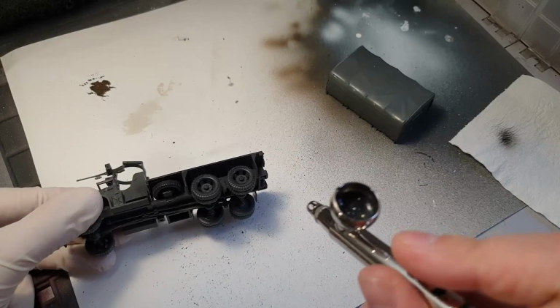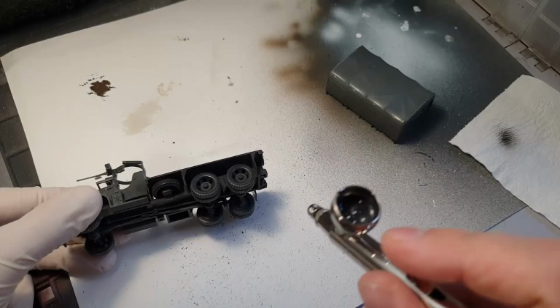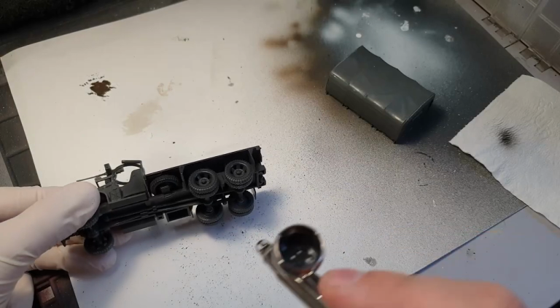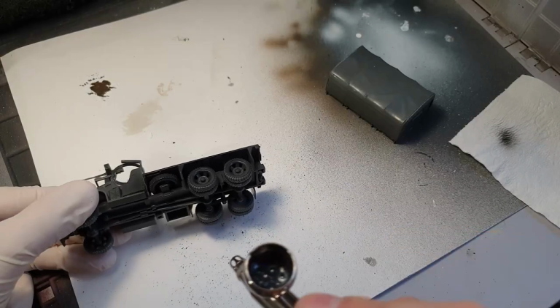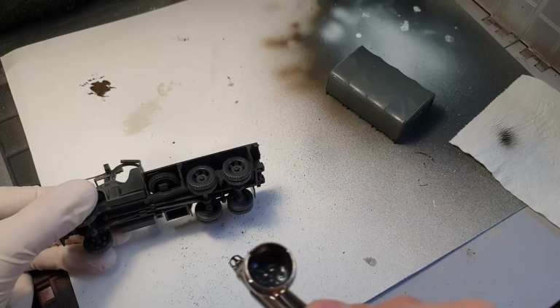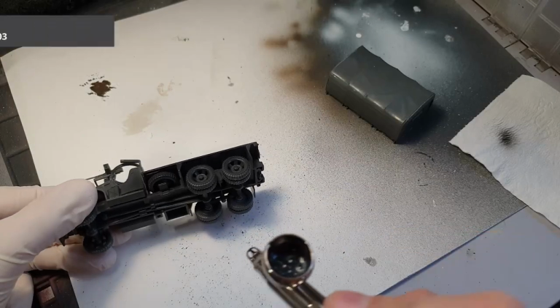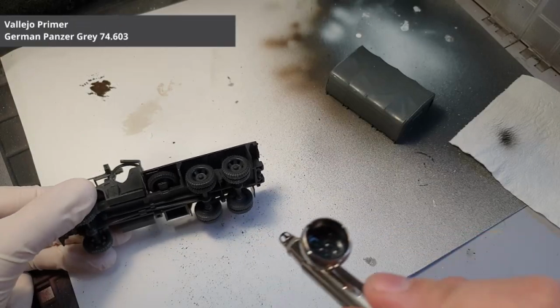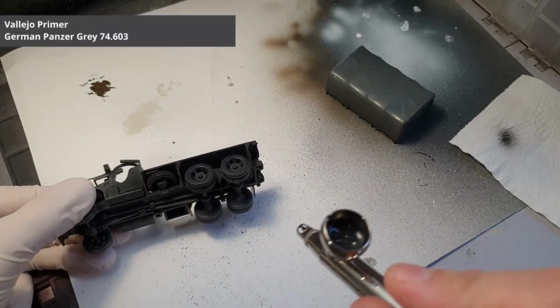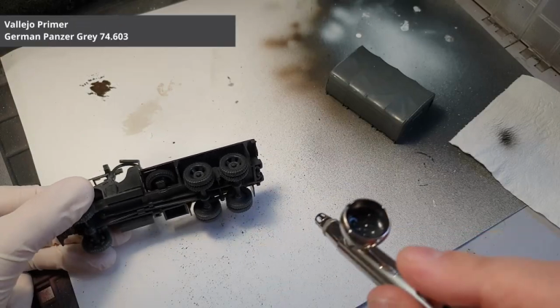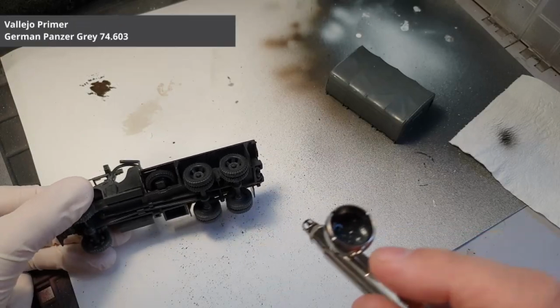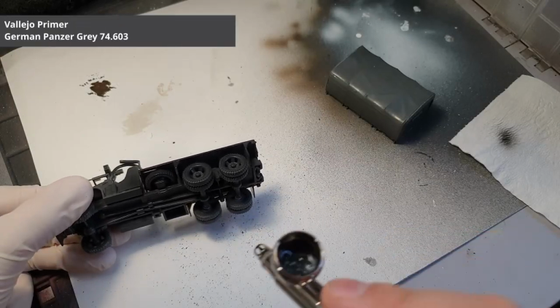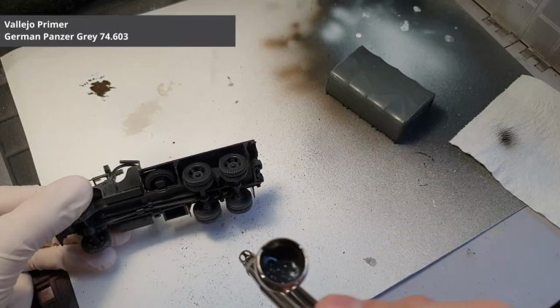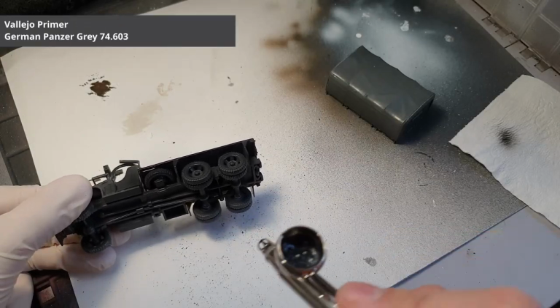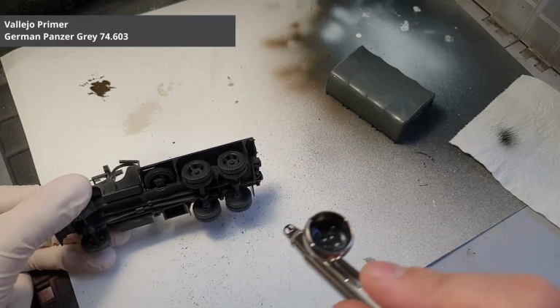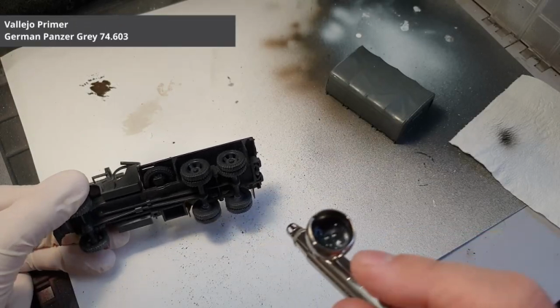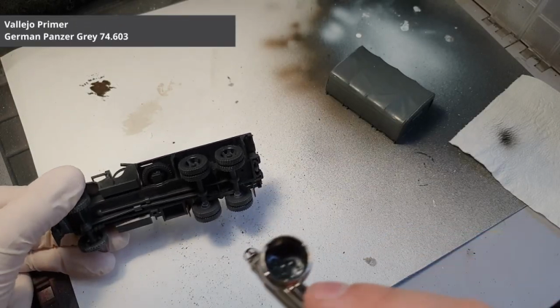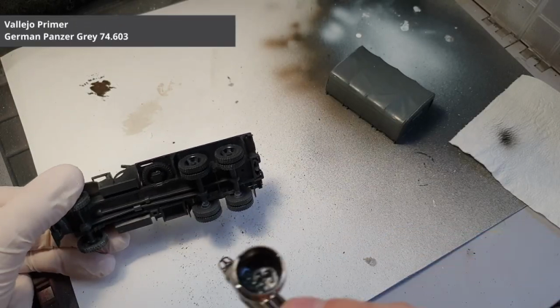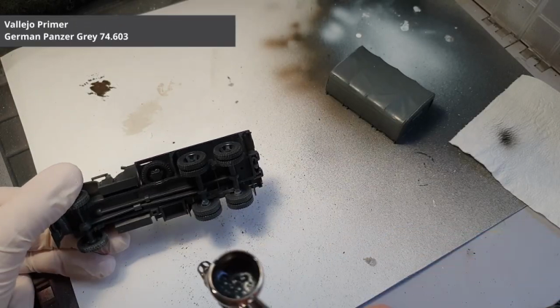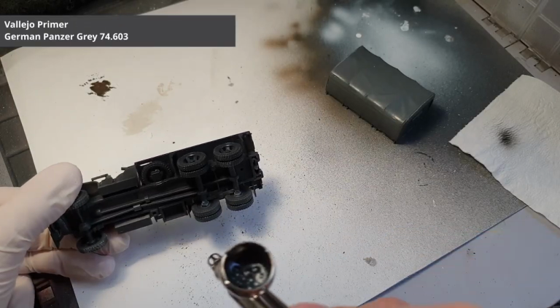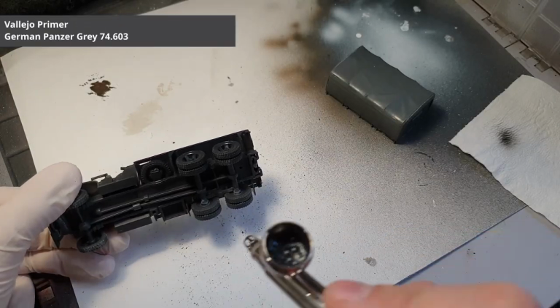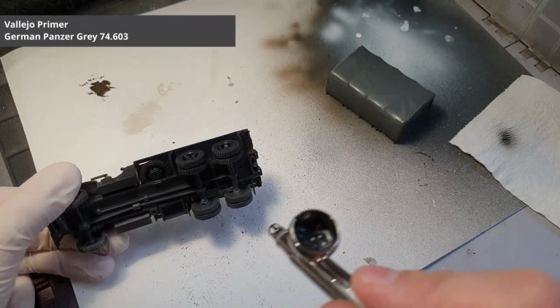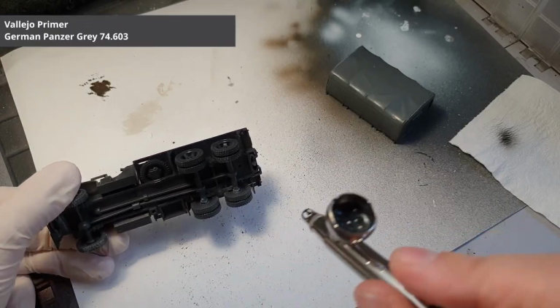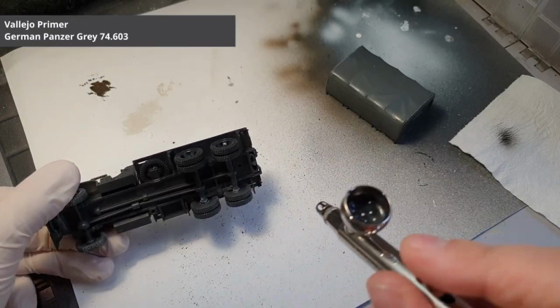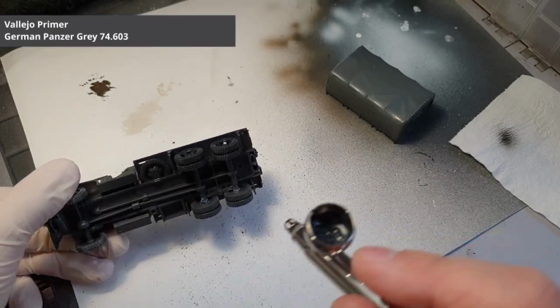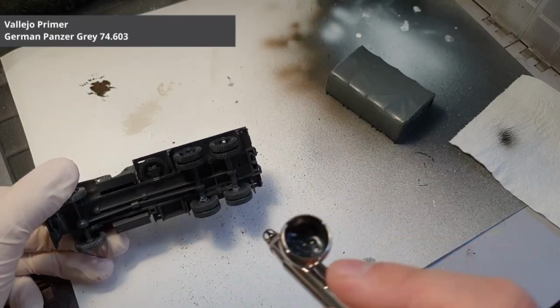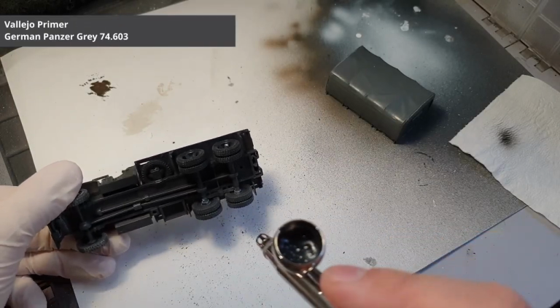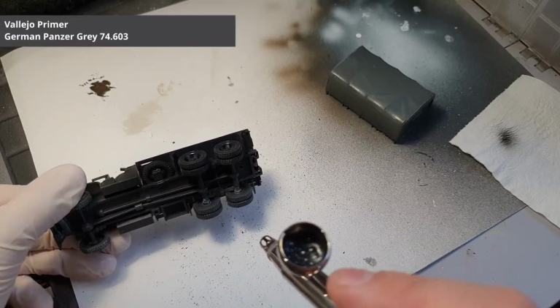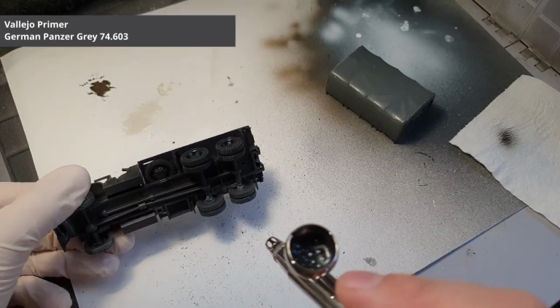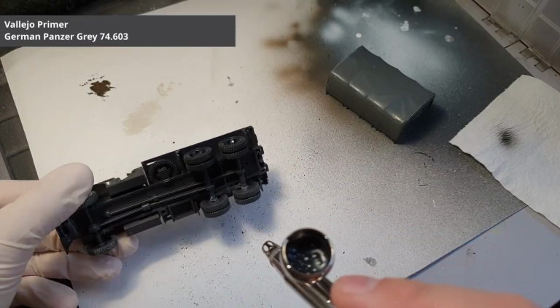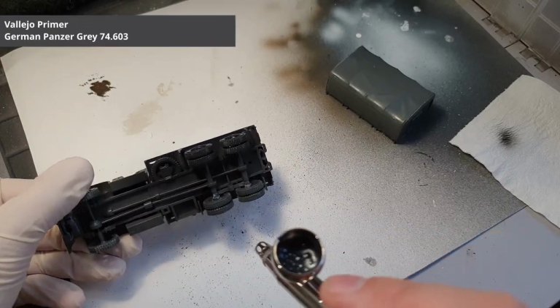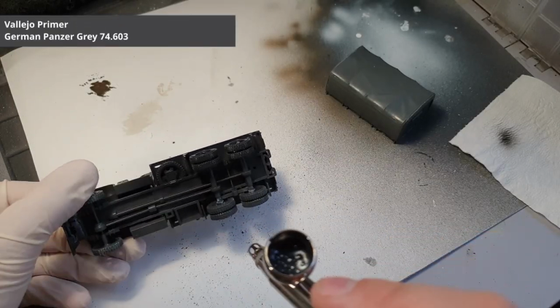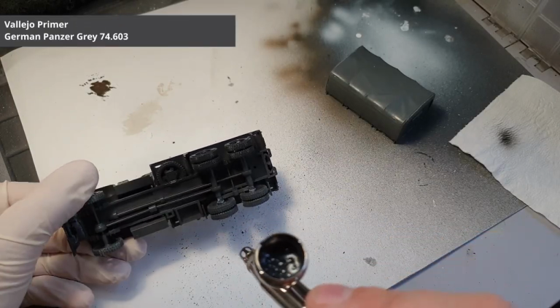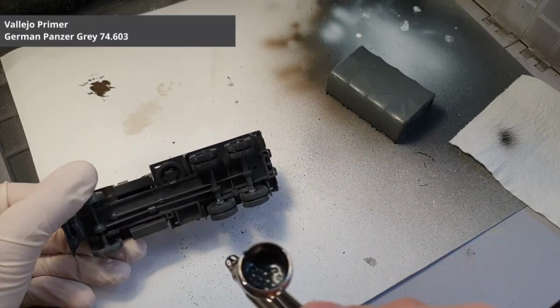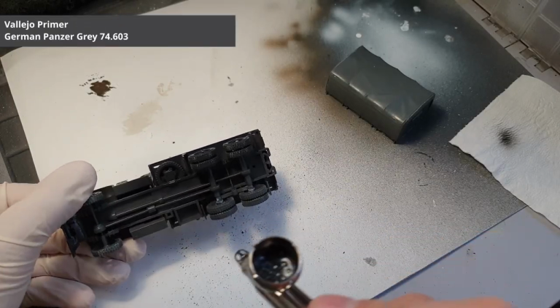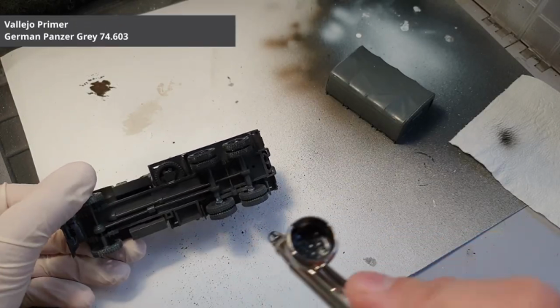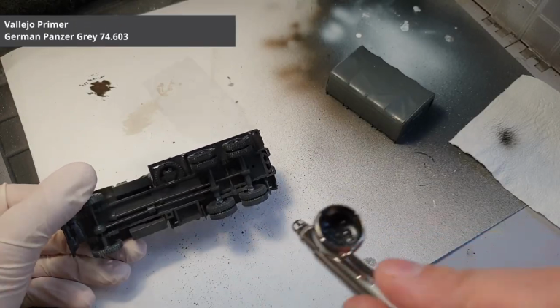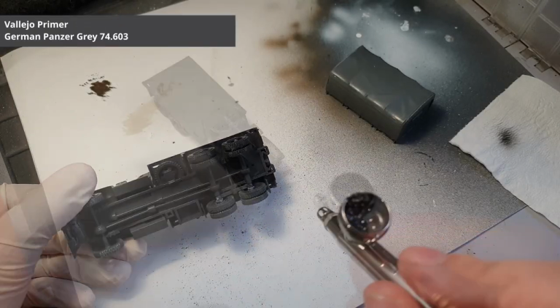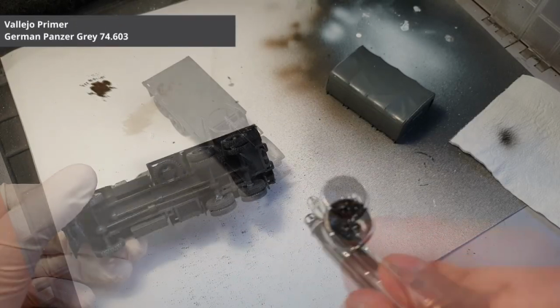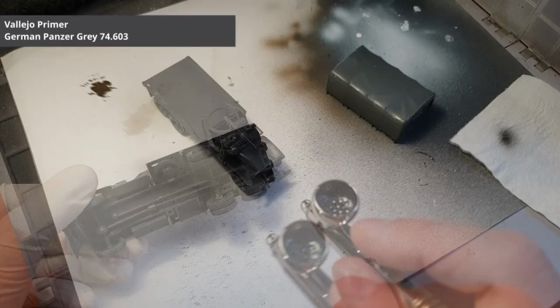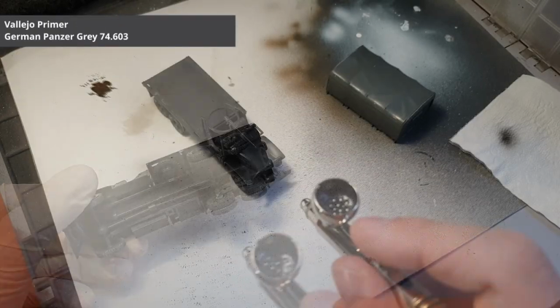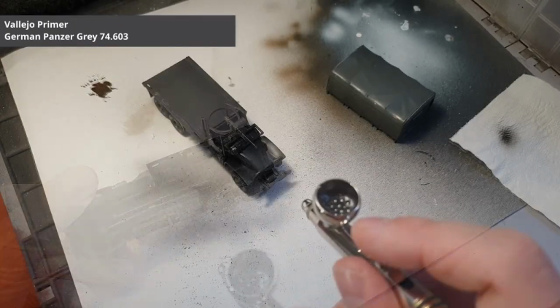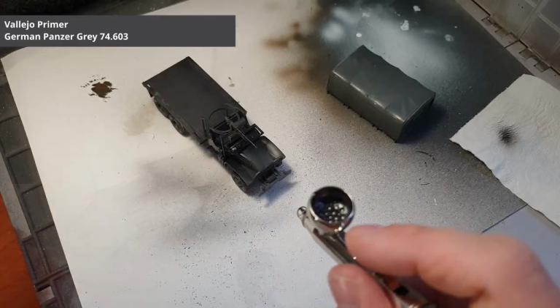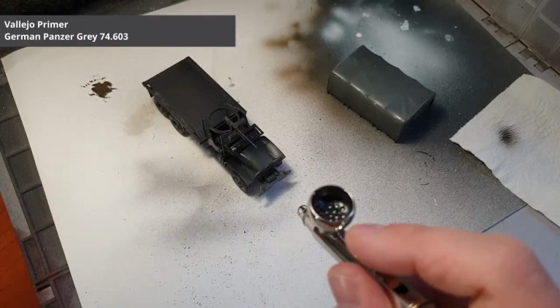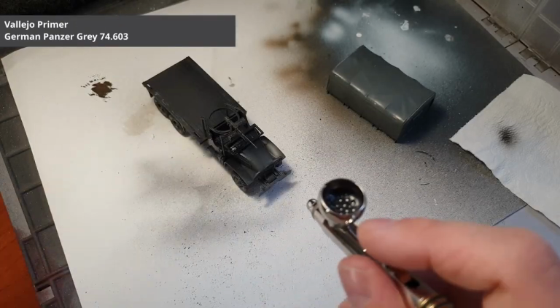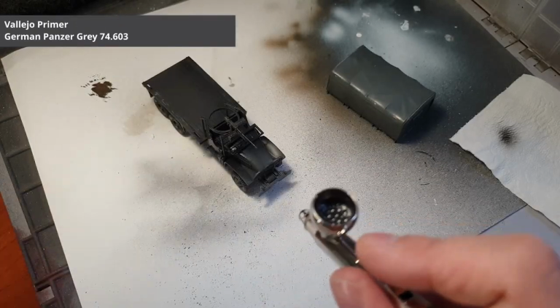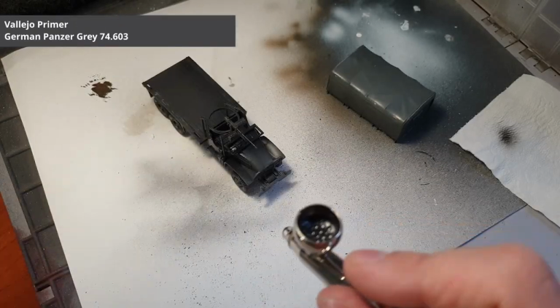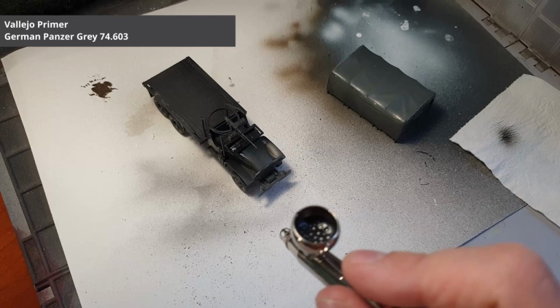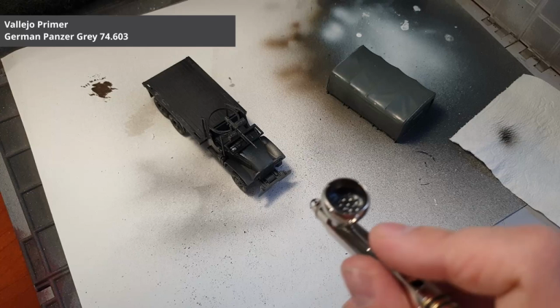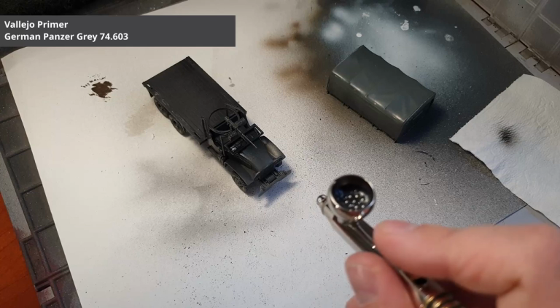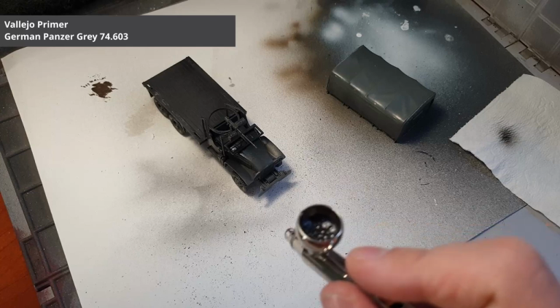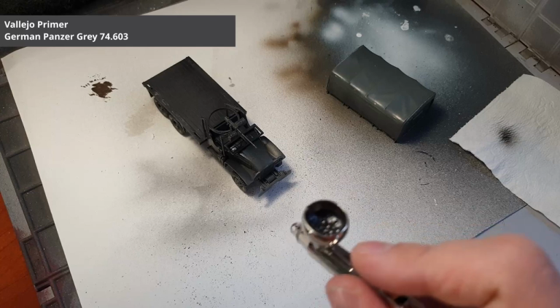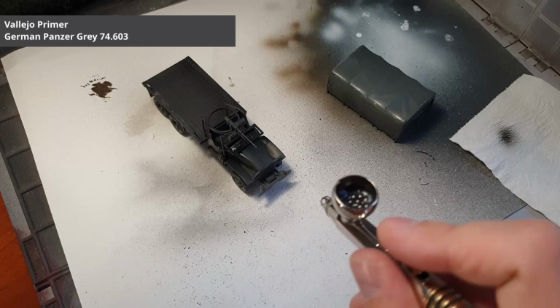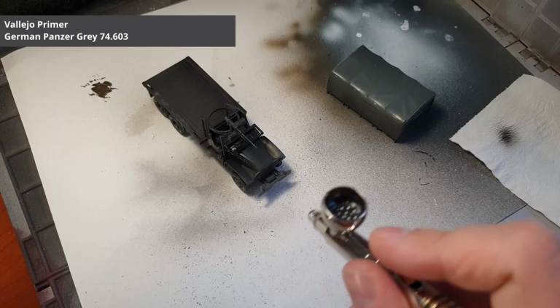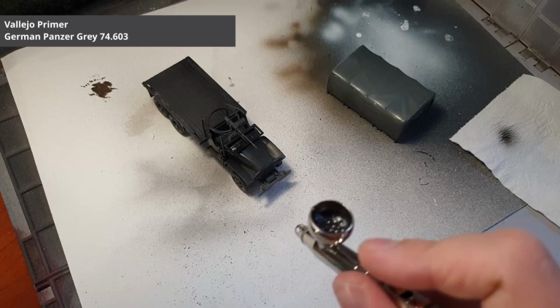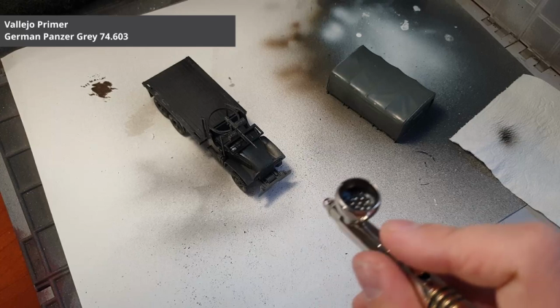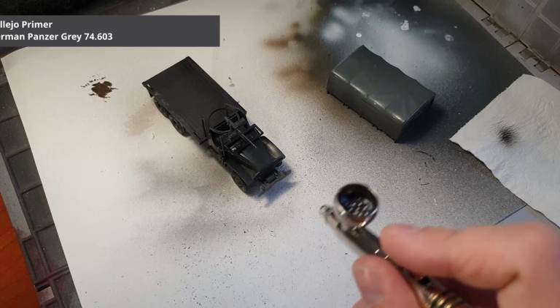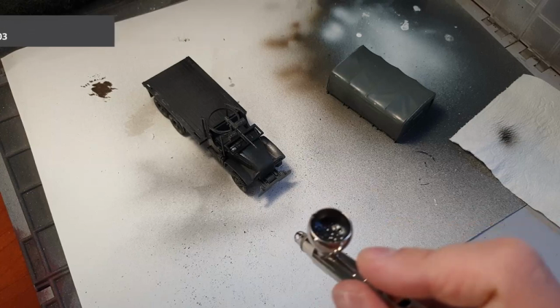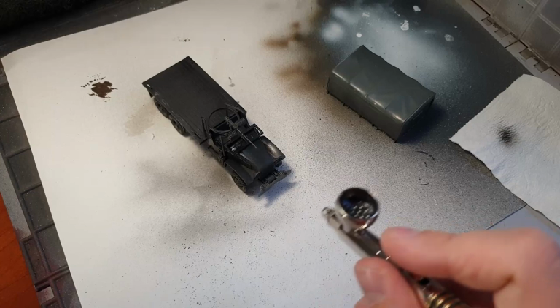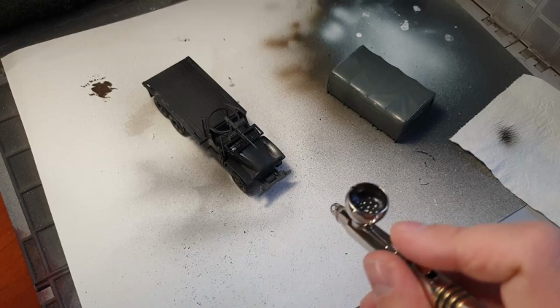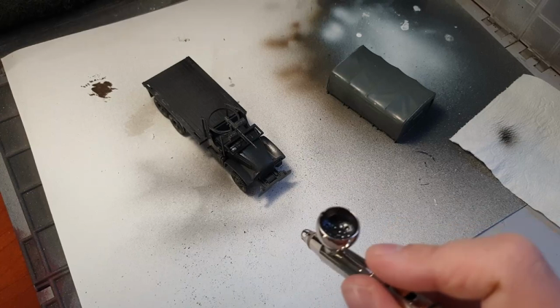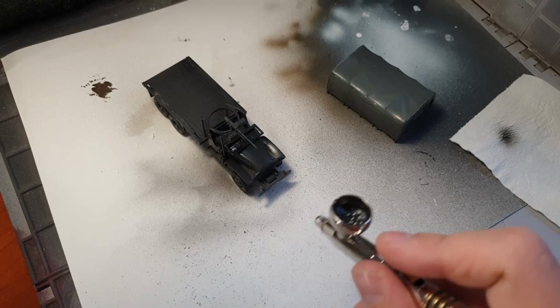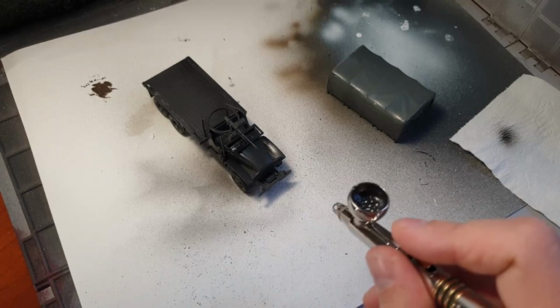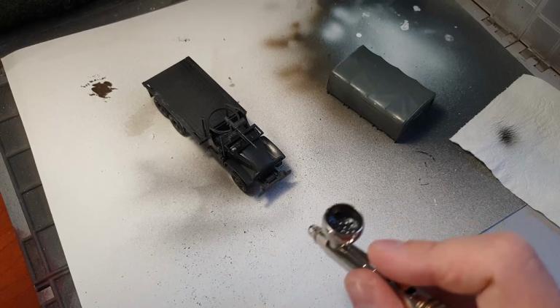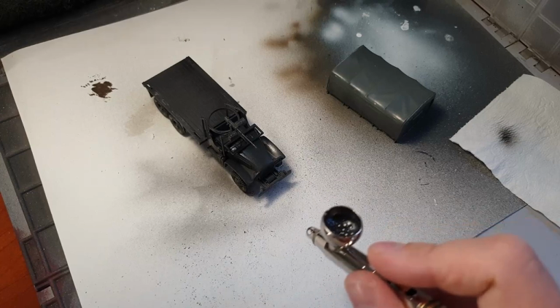We start by first applying two thin coats of dark grey to the truck. Let the first coat dry before applying the second coat.